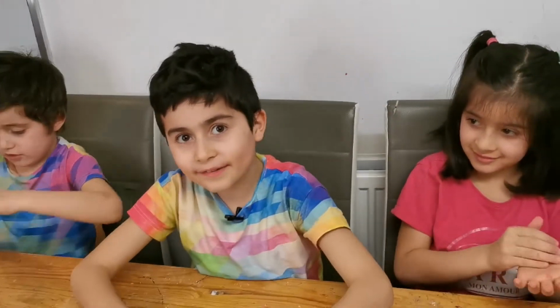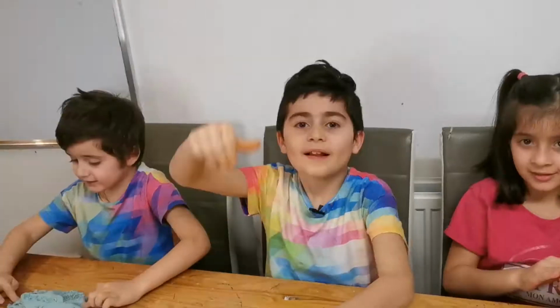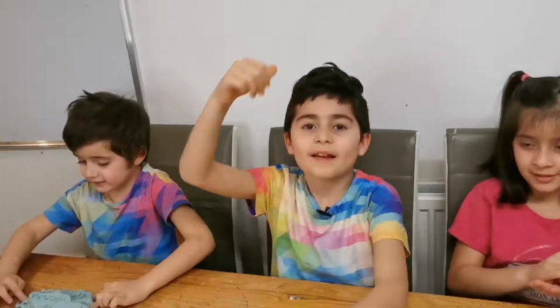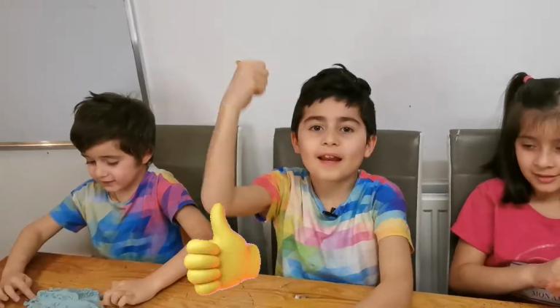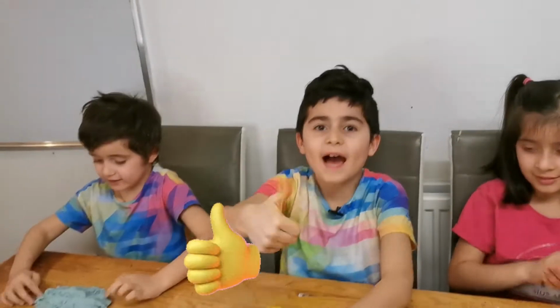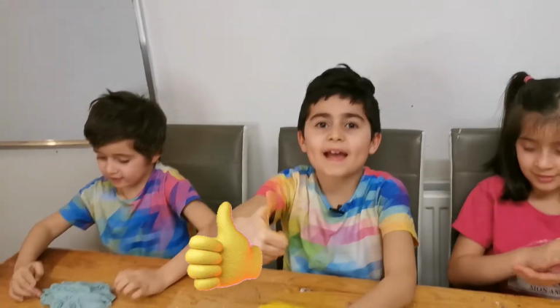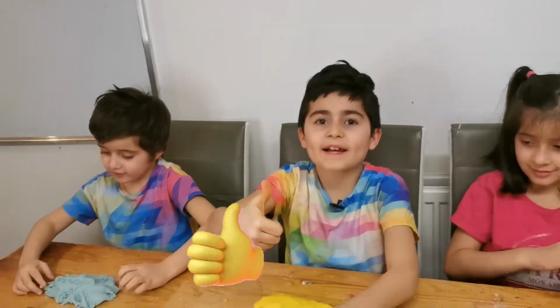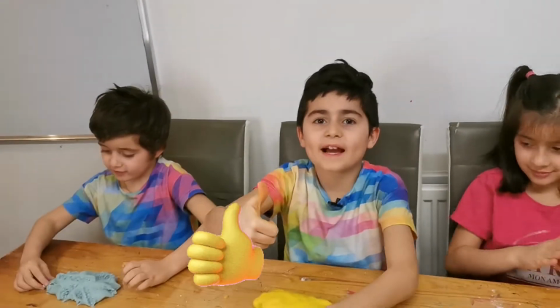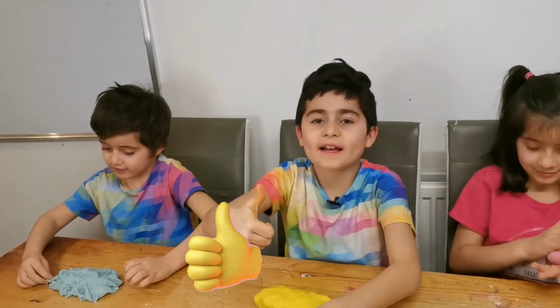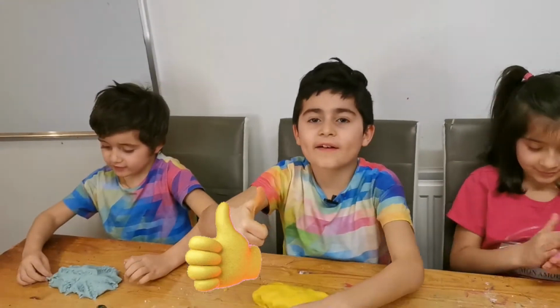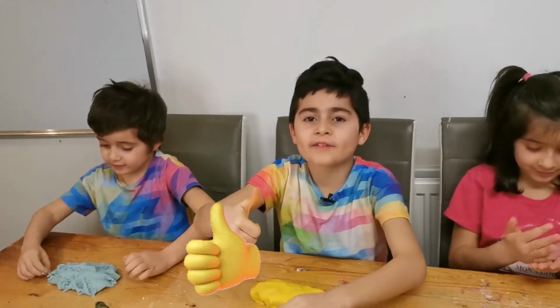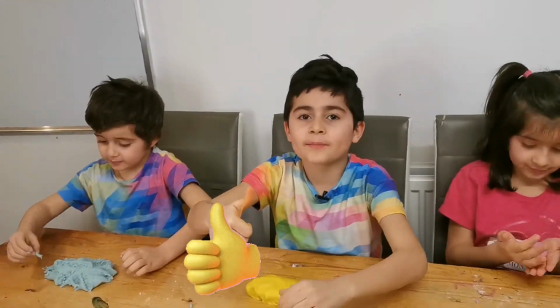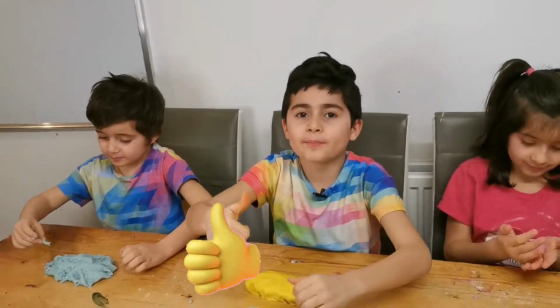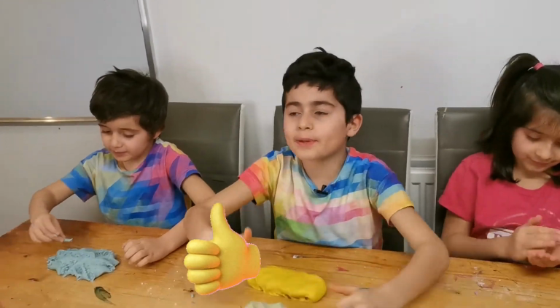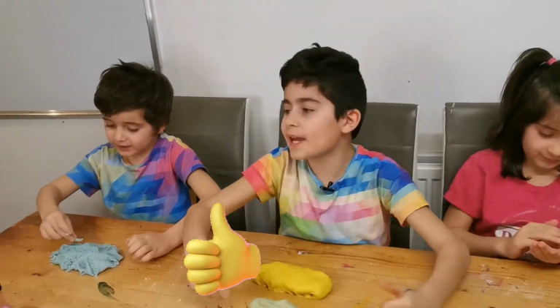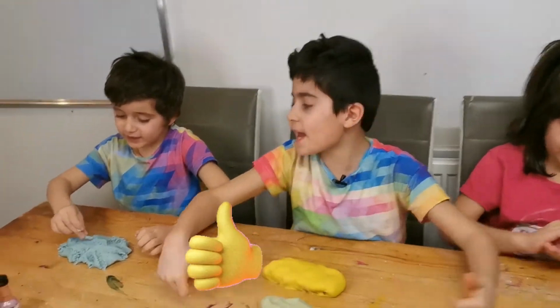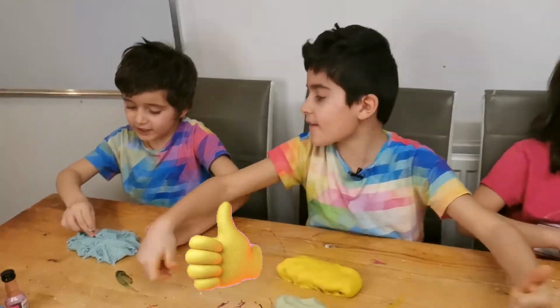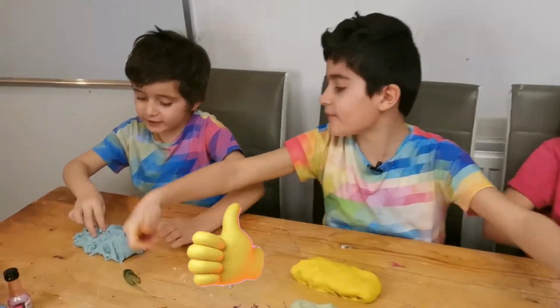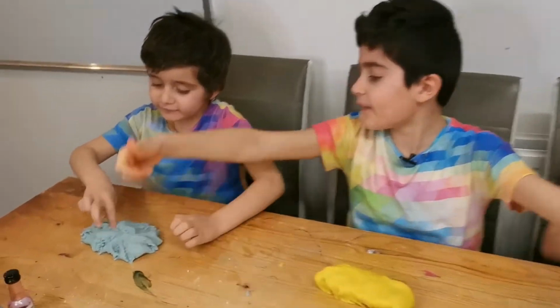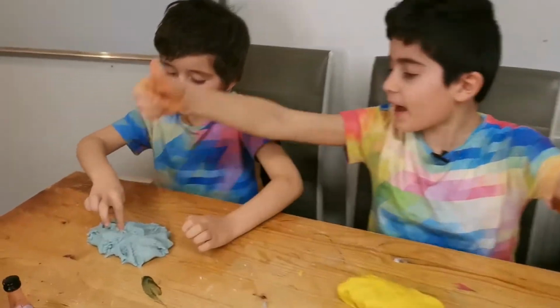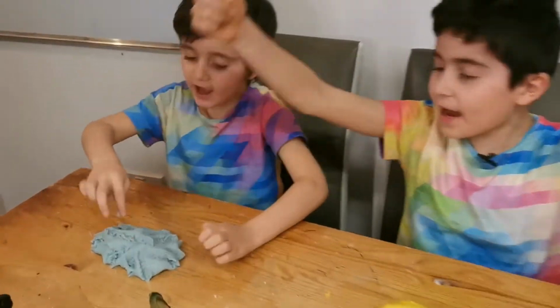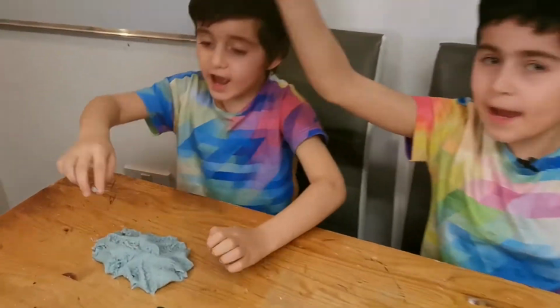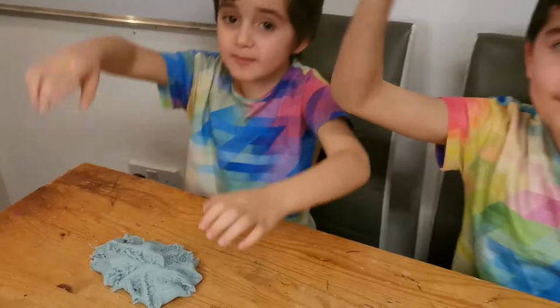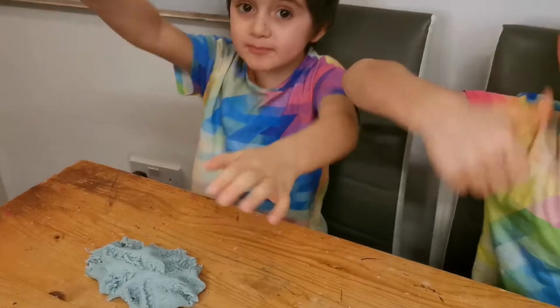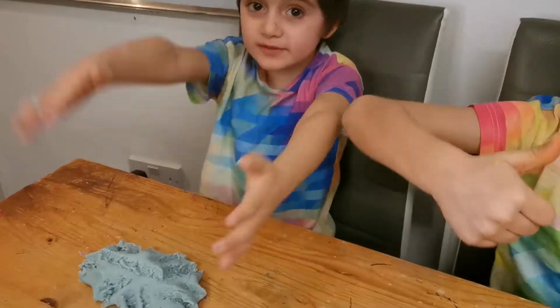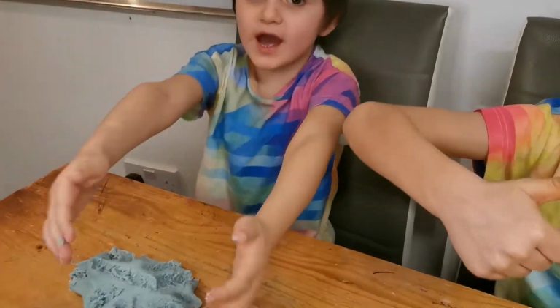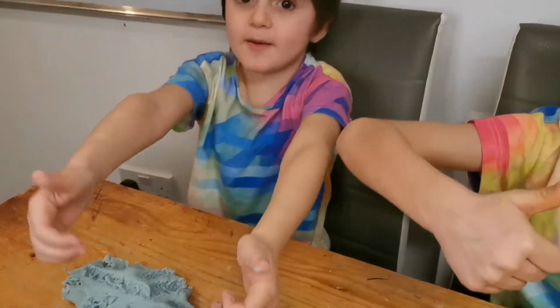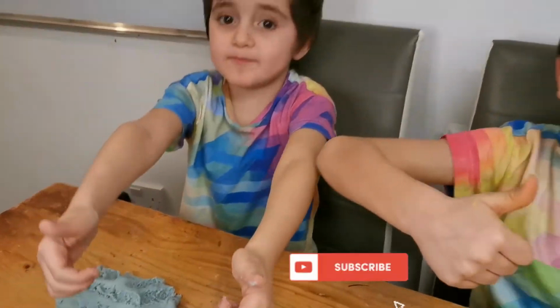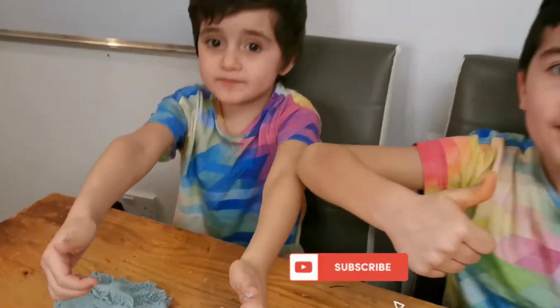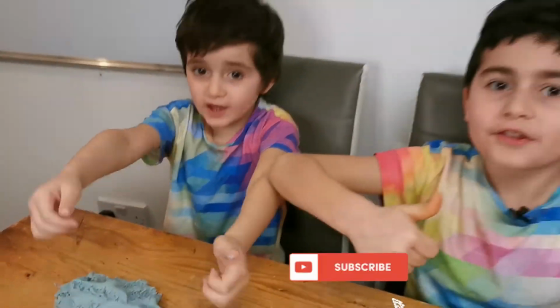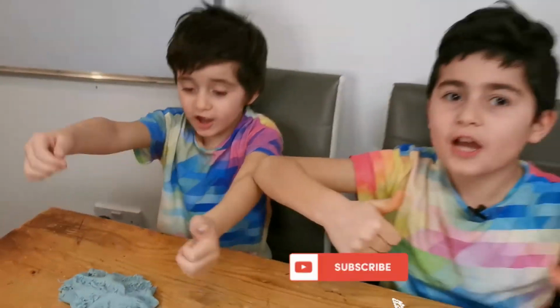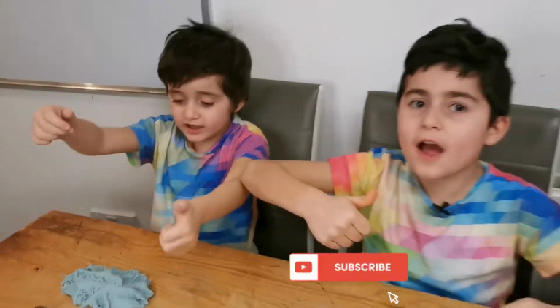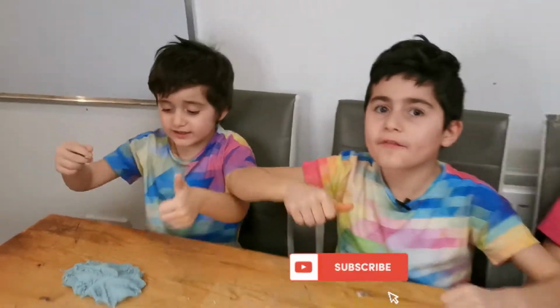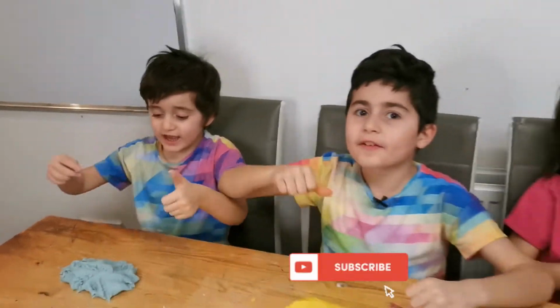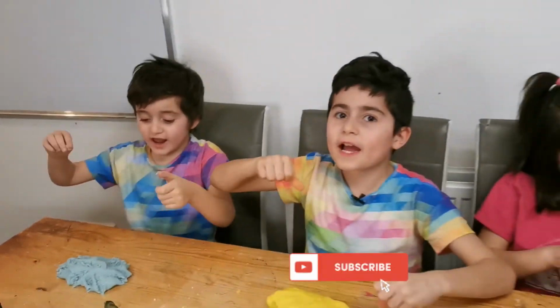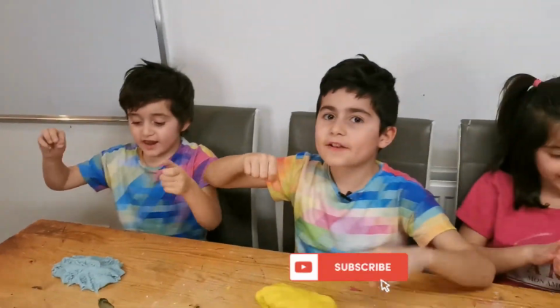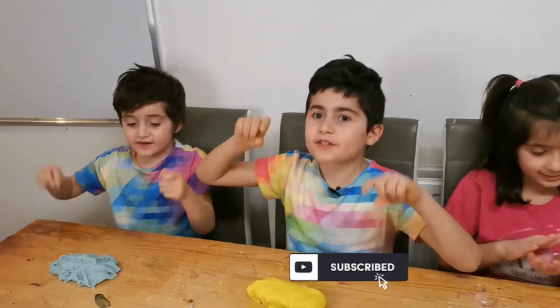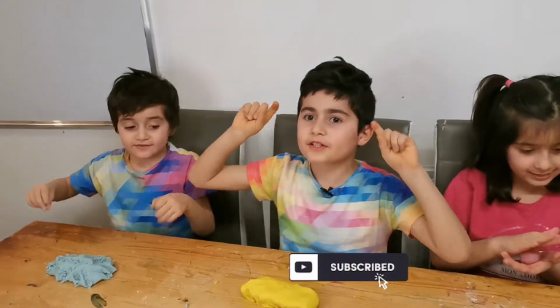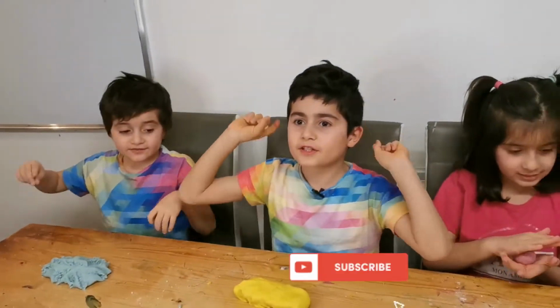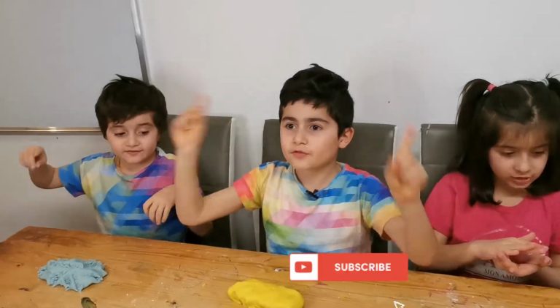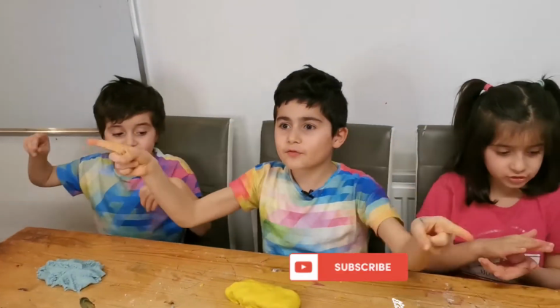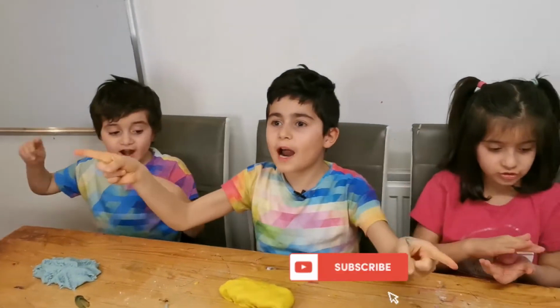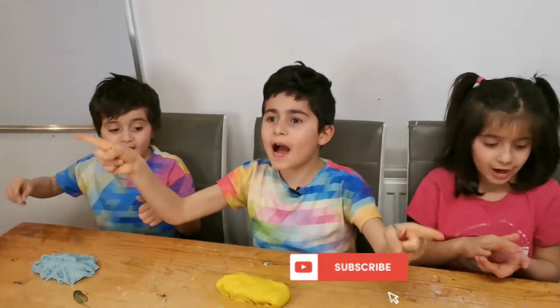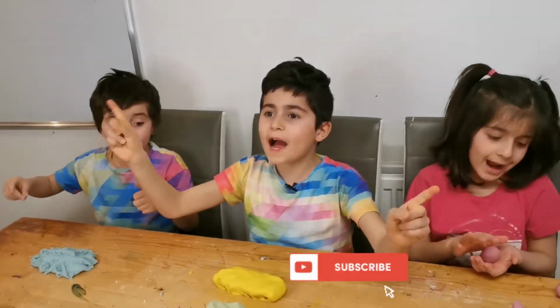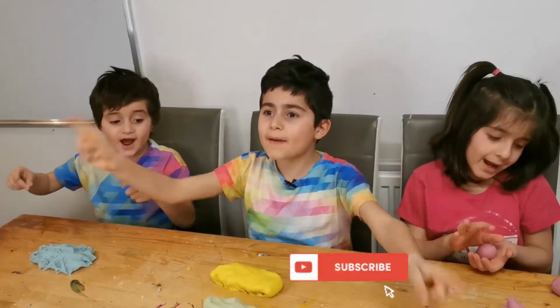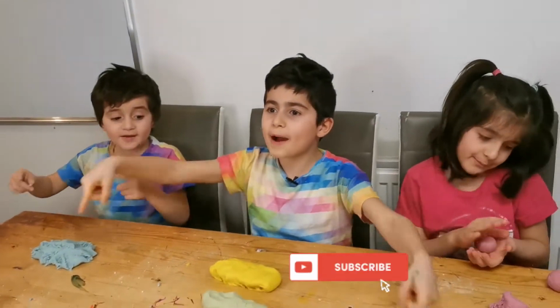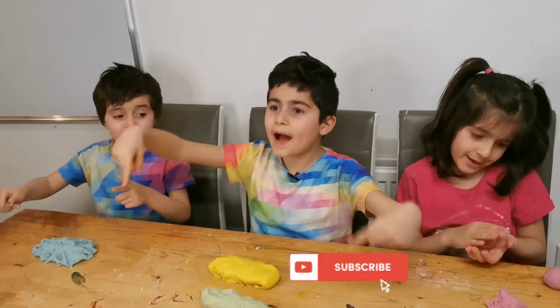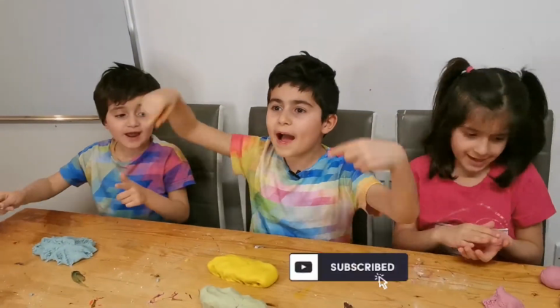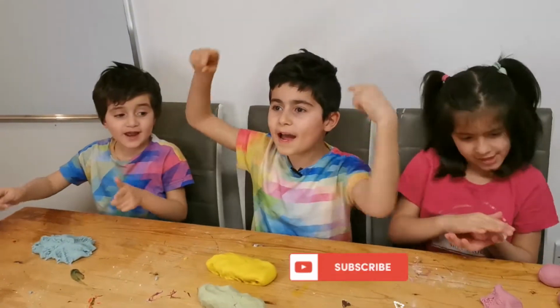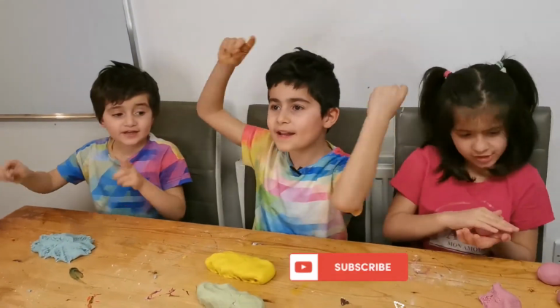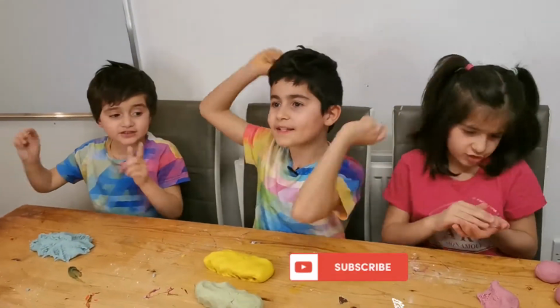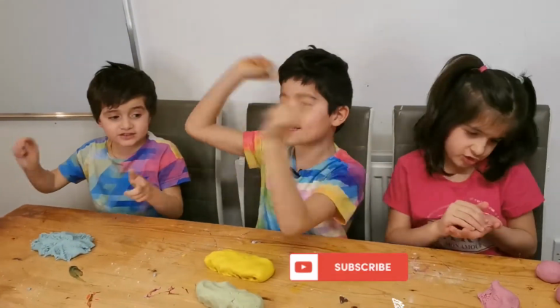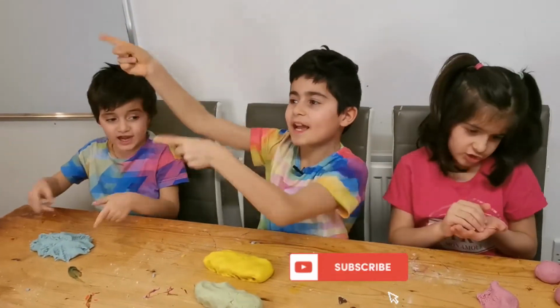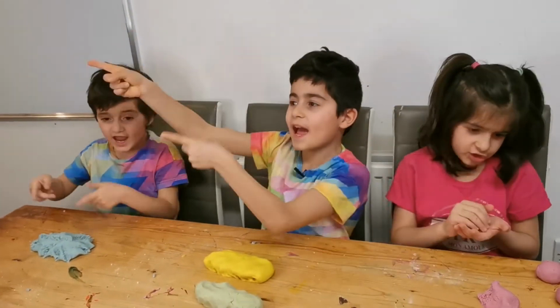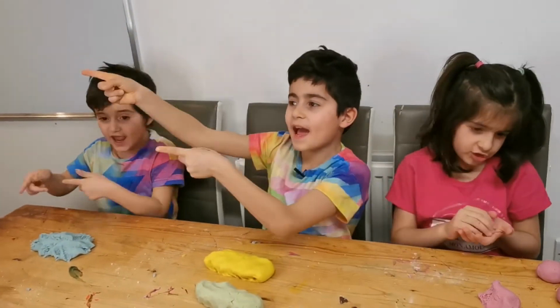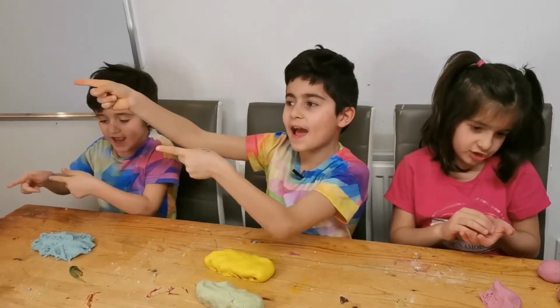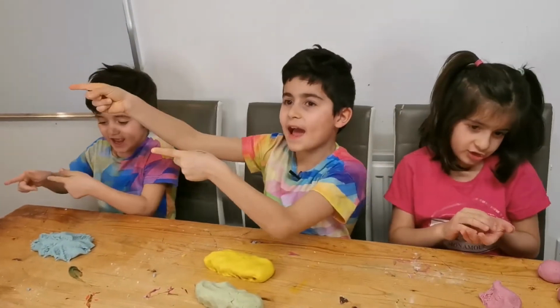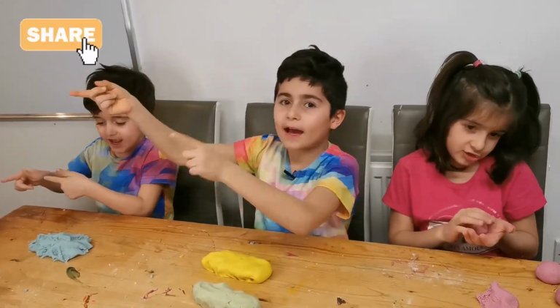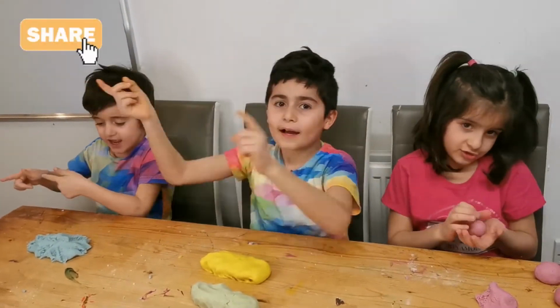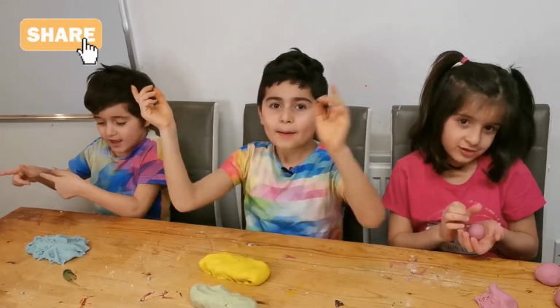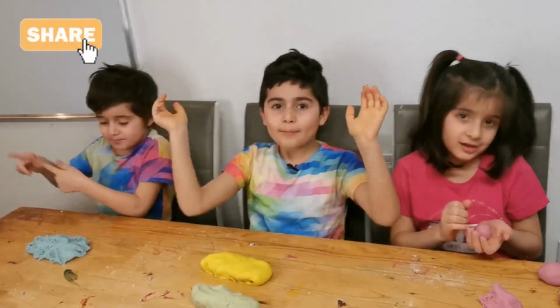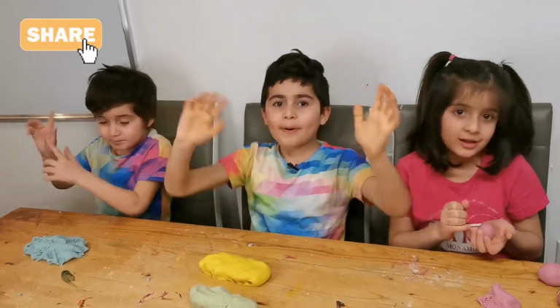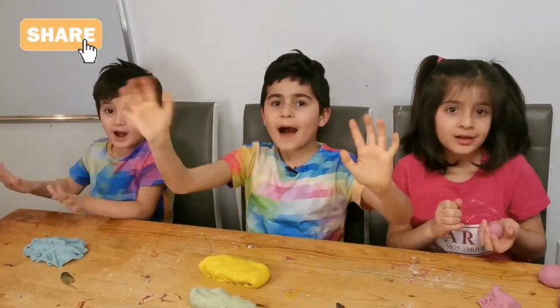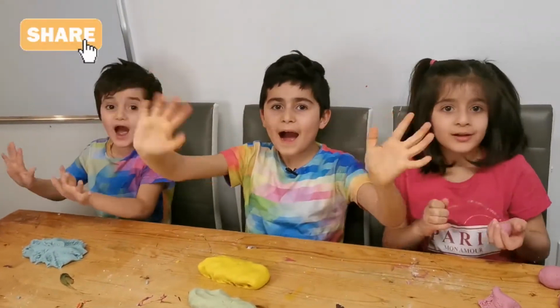Like and give us a big thumbs up! Subscribe and share! Bye!